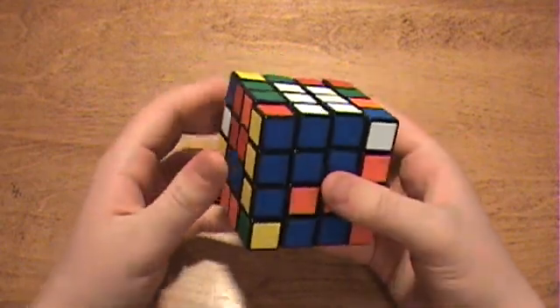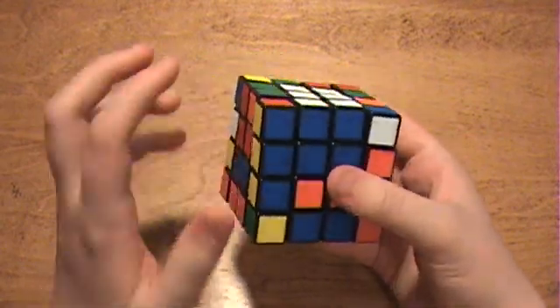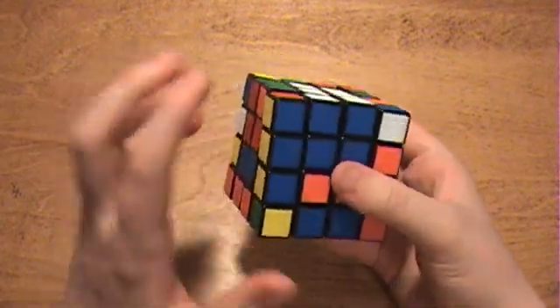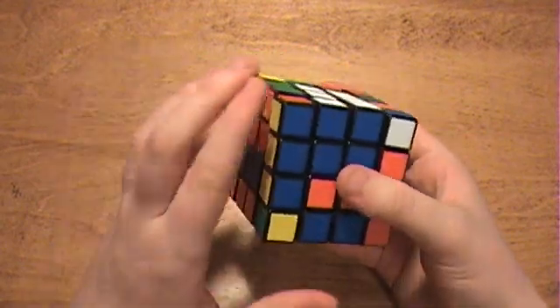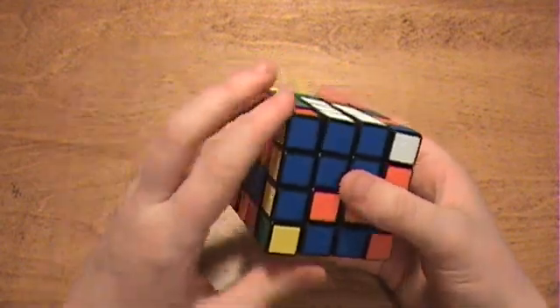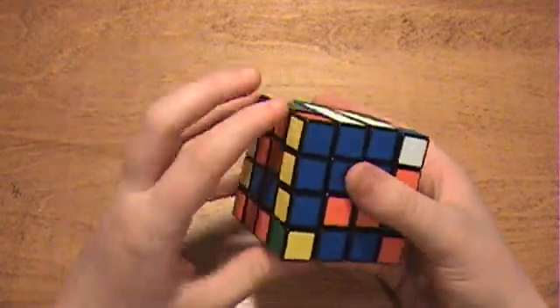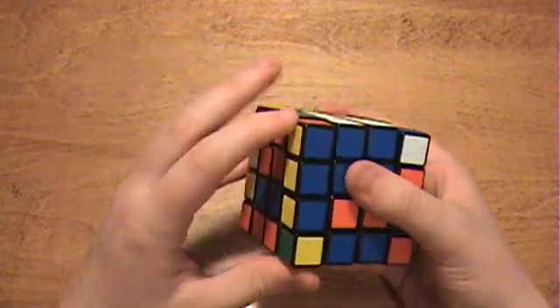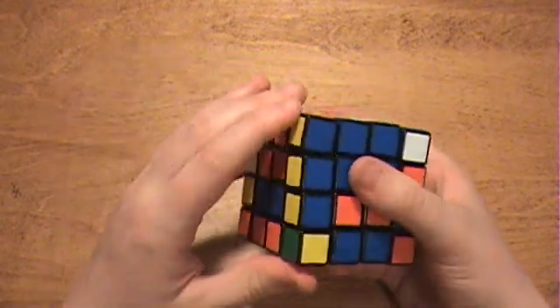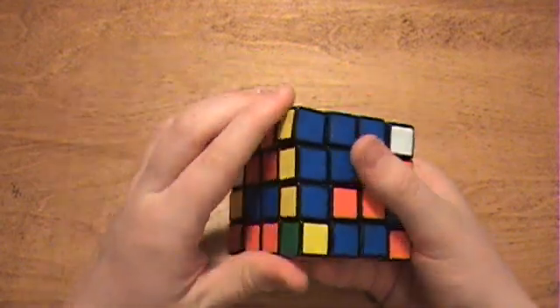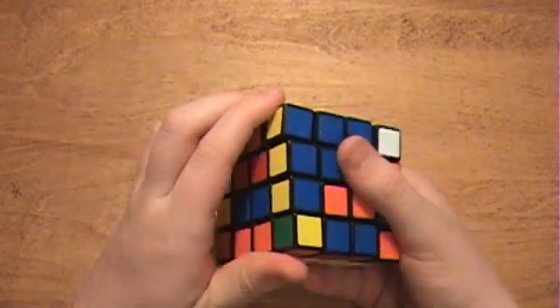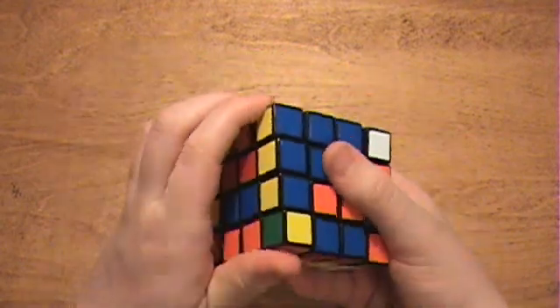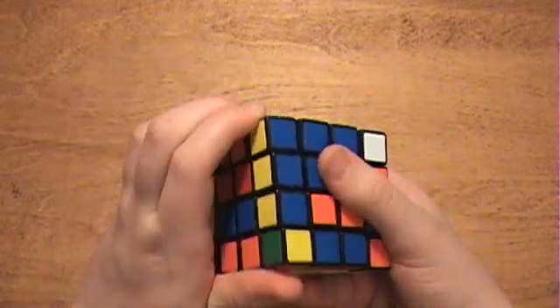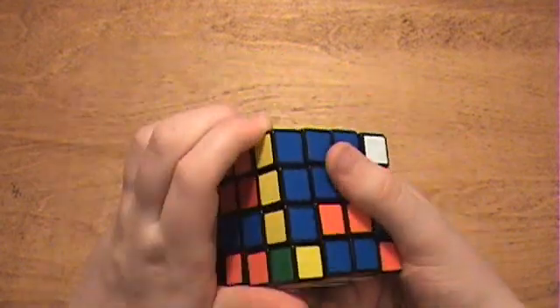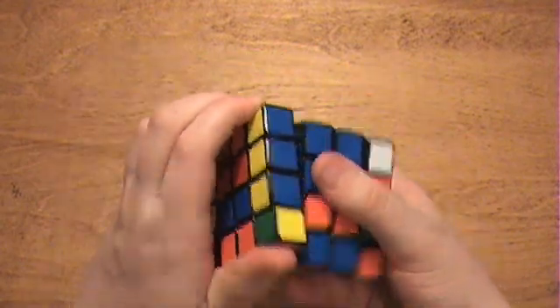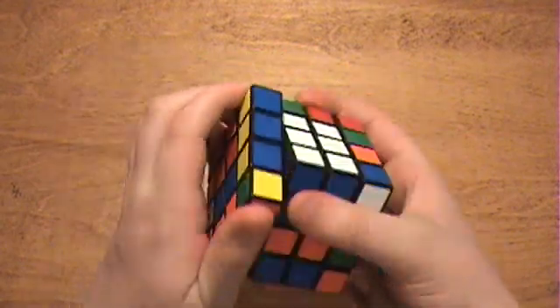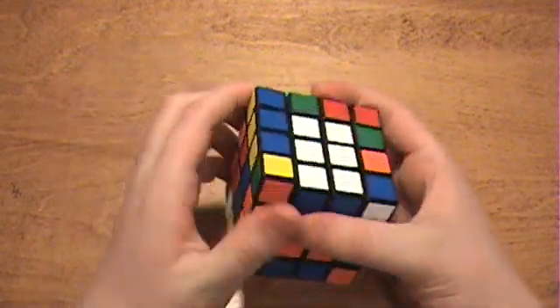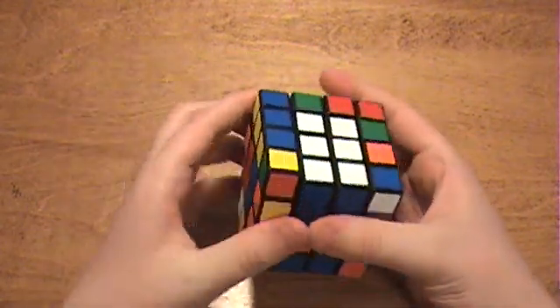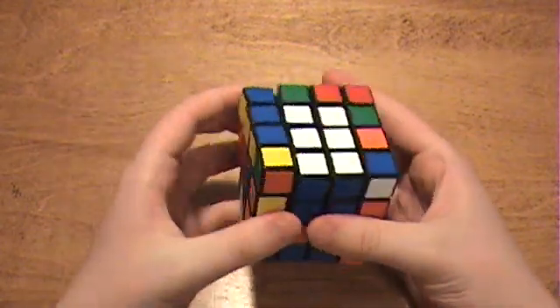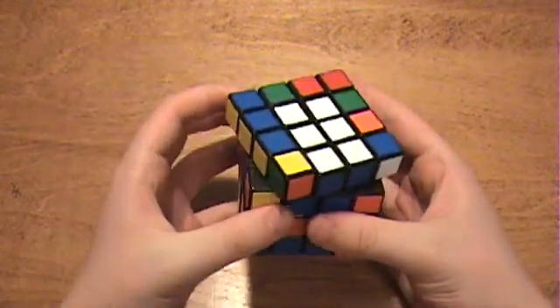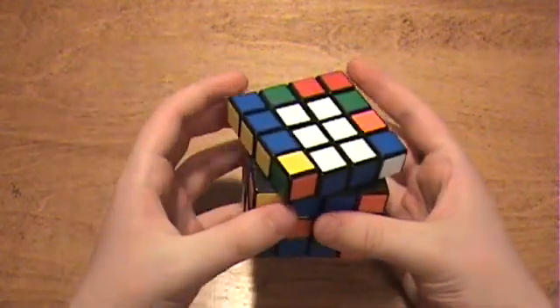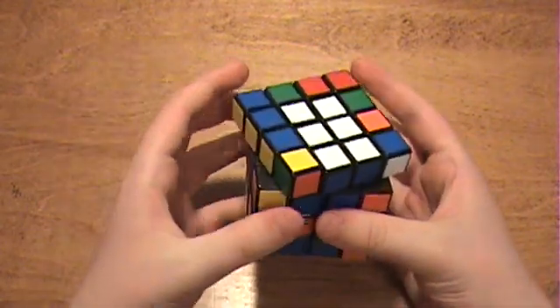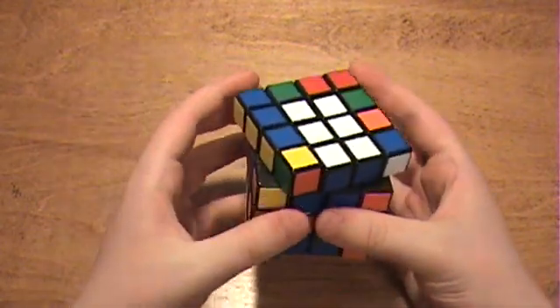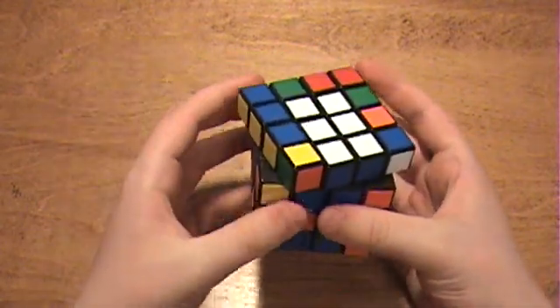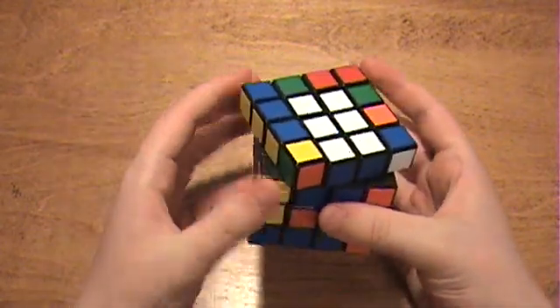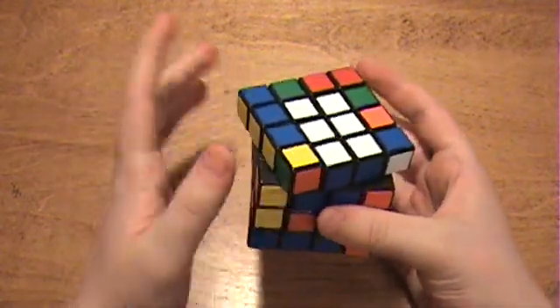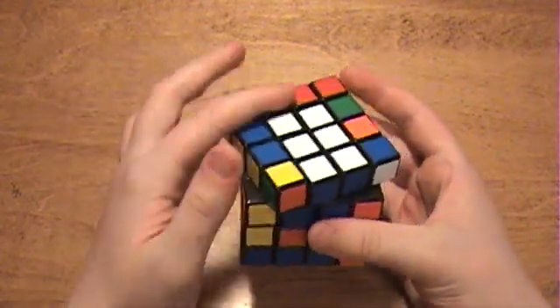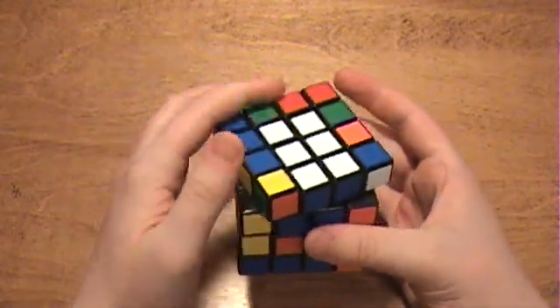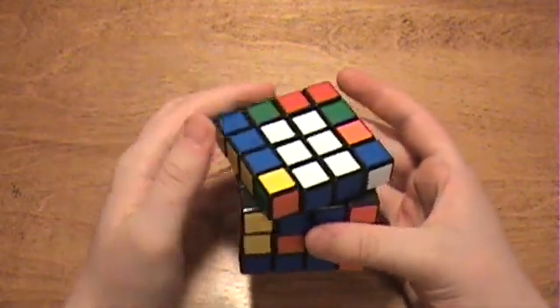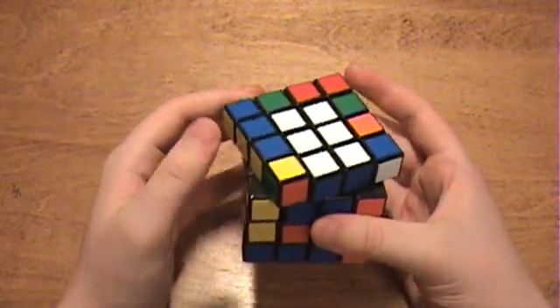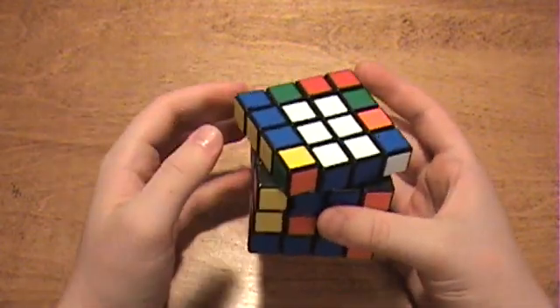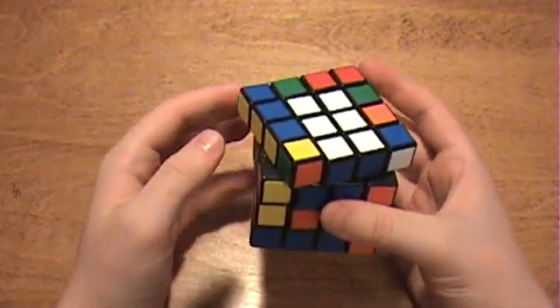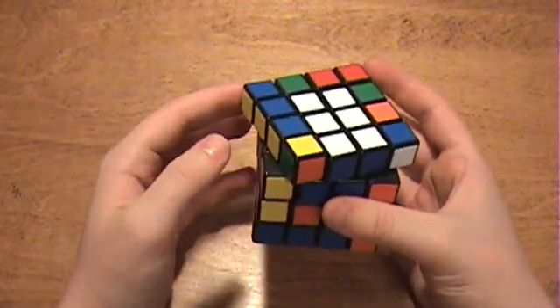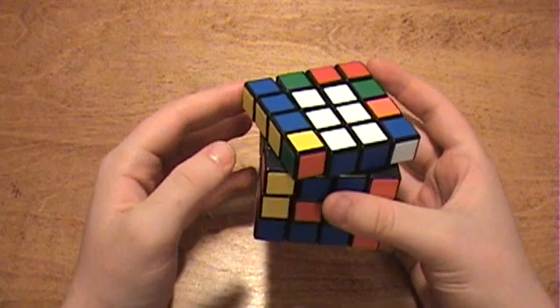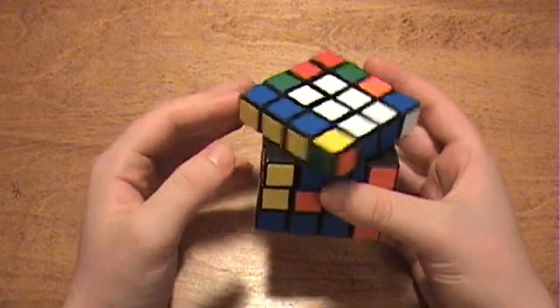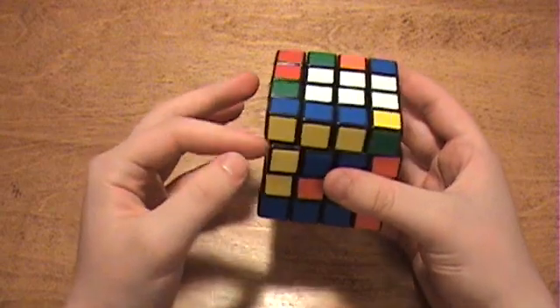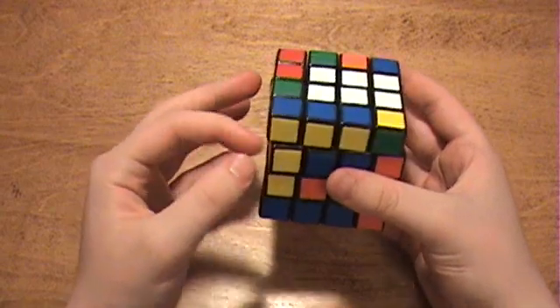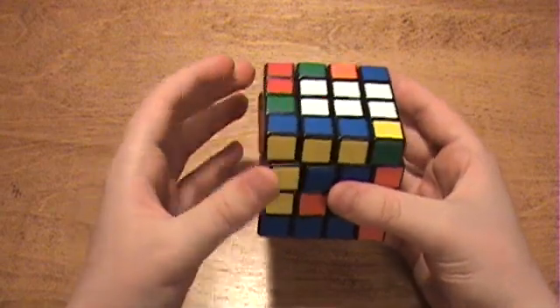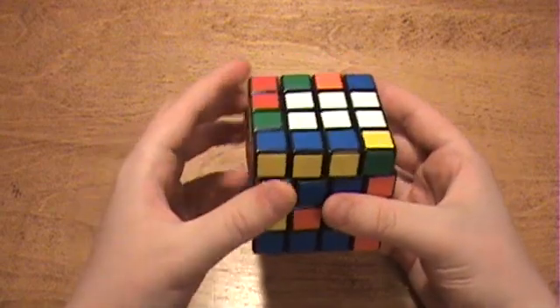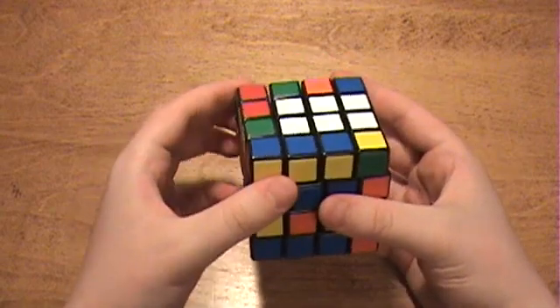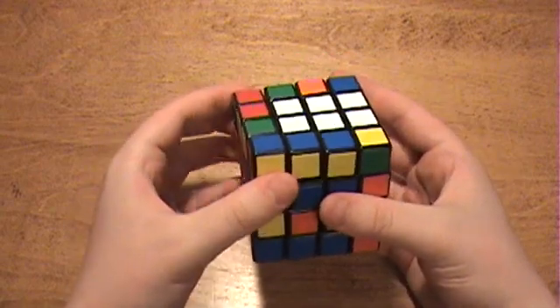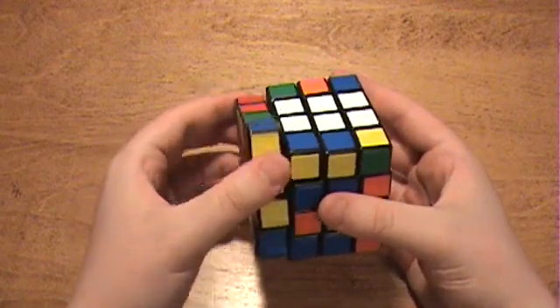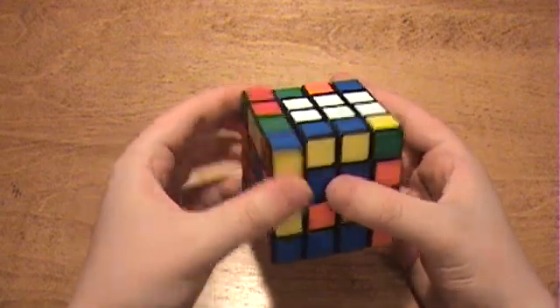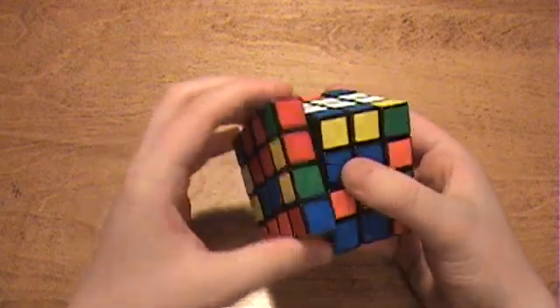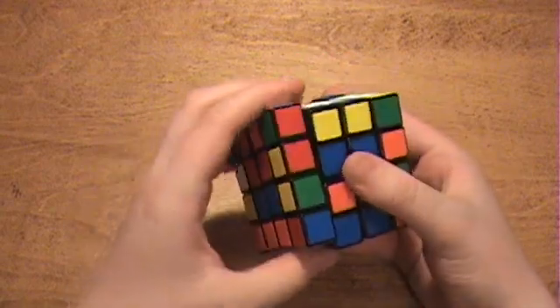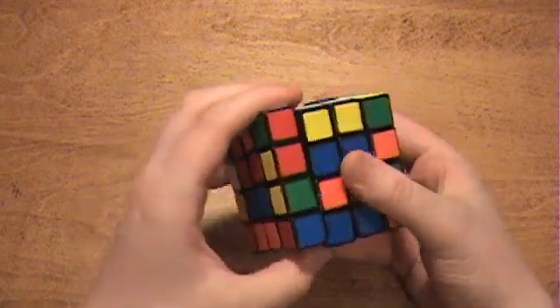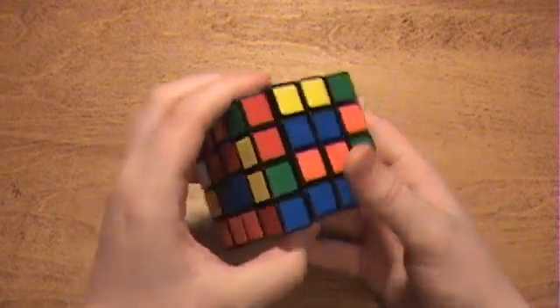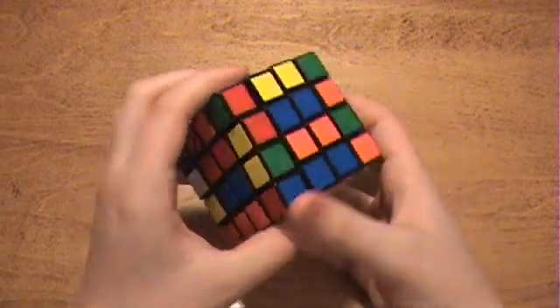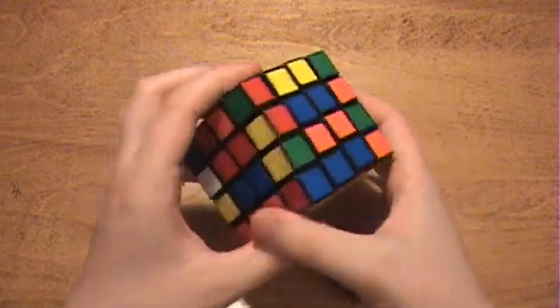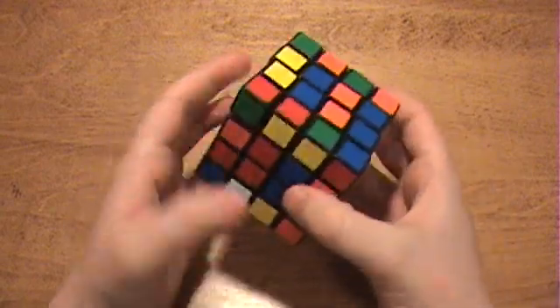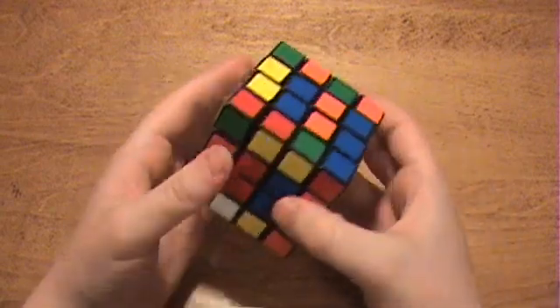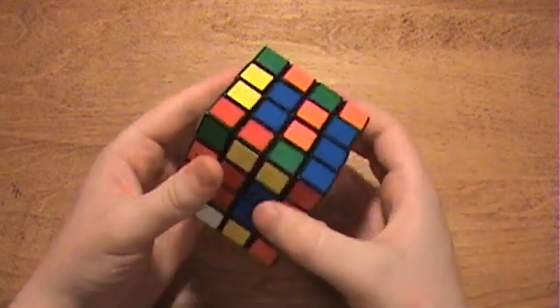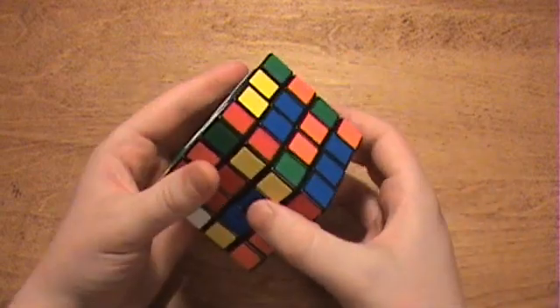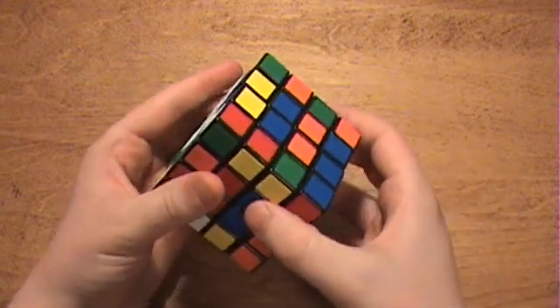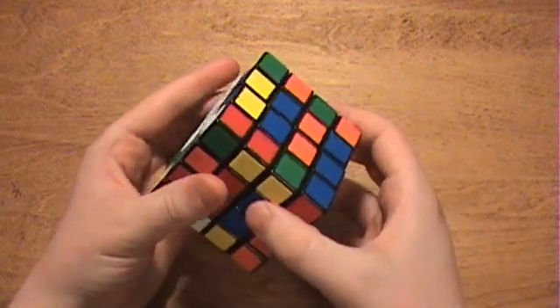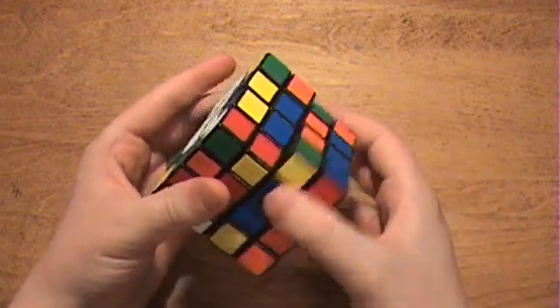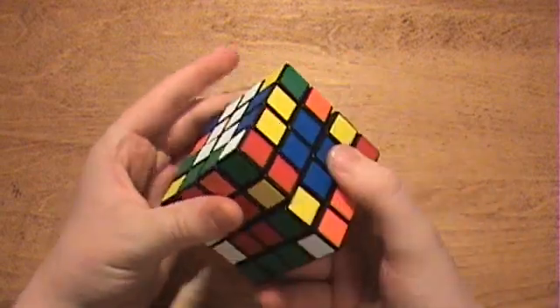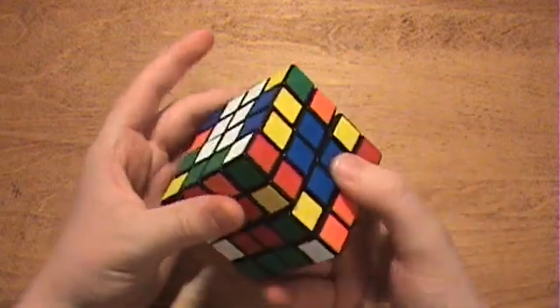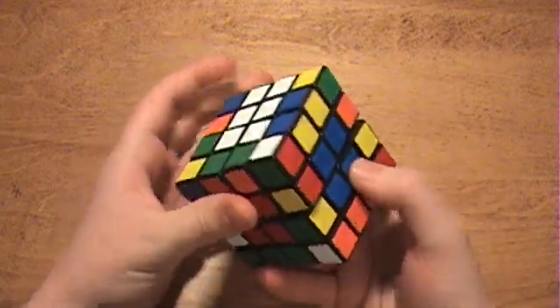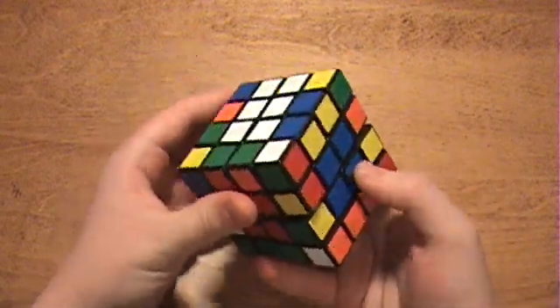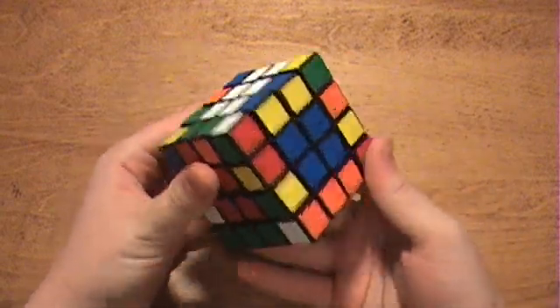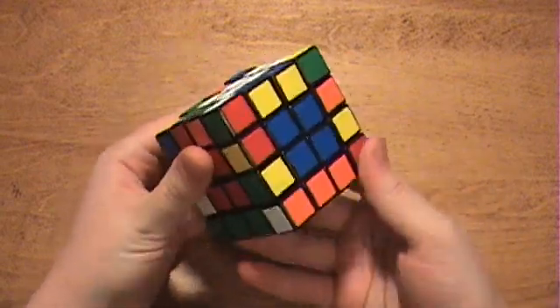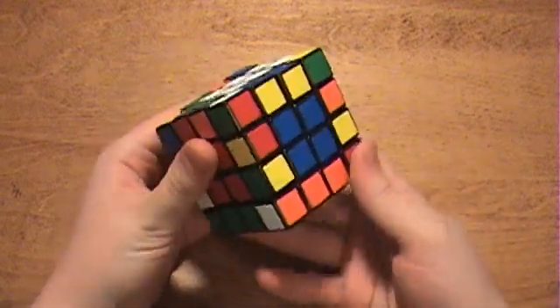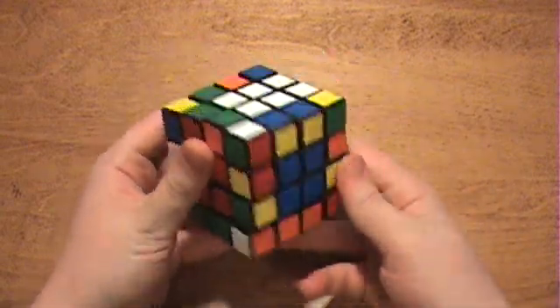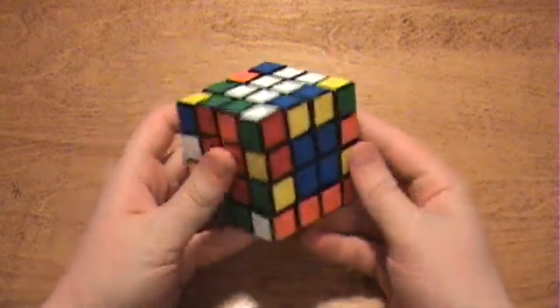So I can rotate one up, bring in random edges, and then bring that down and revert the centers back to normal.